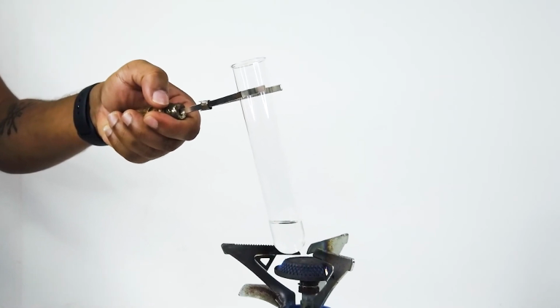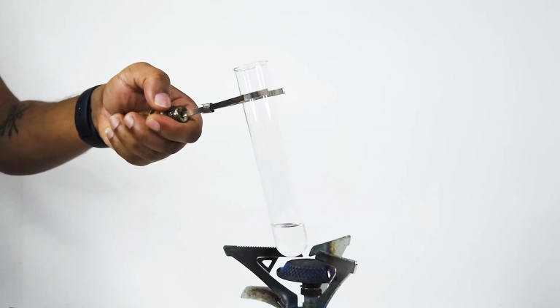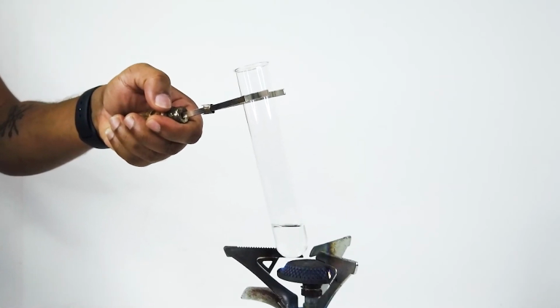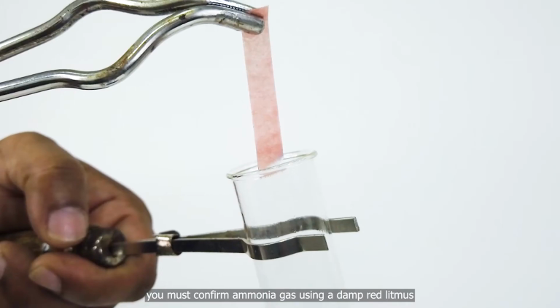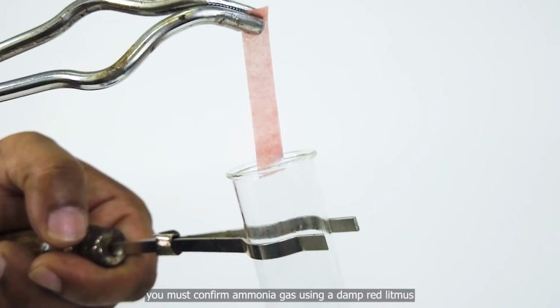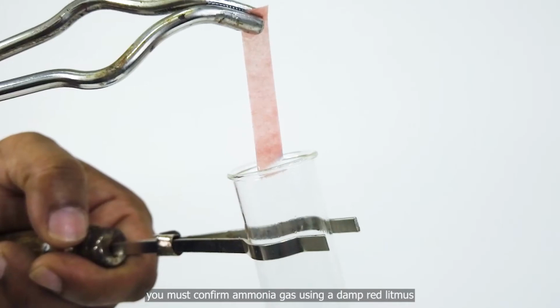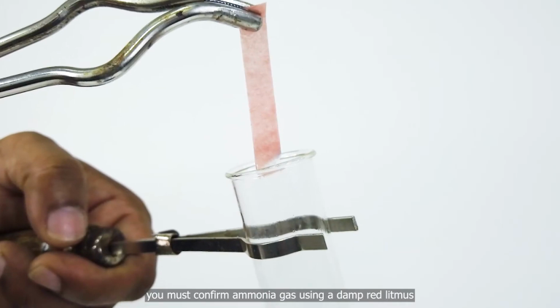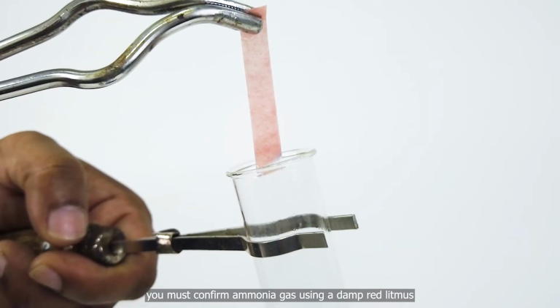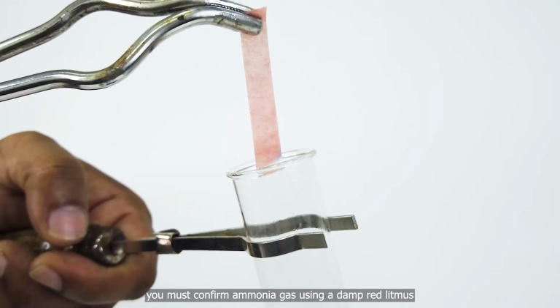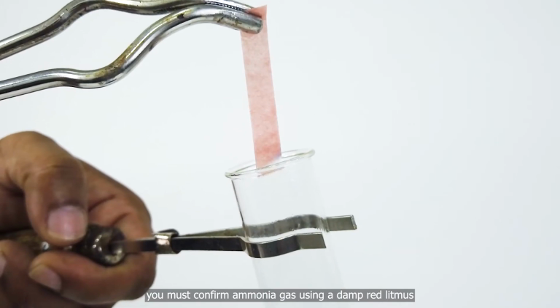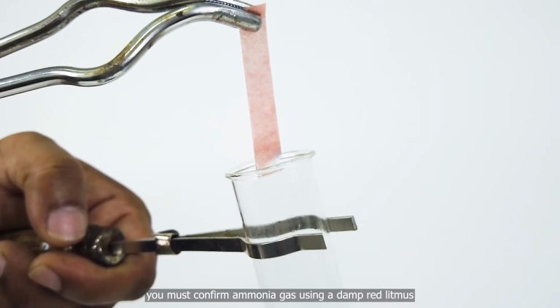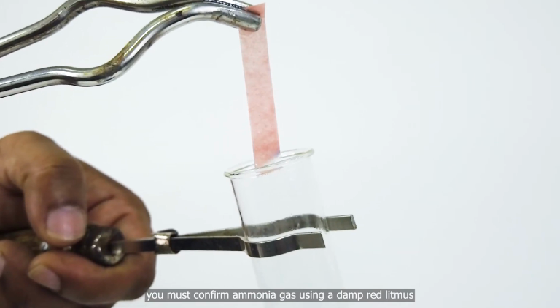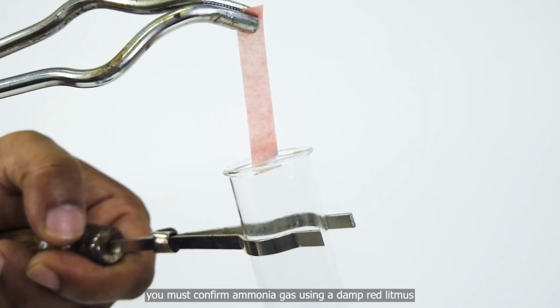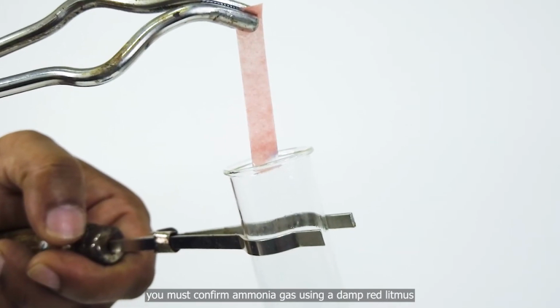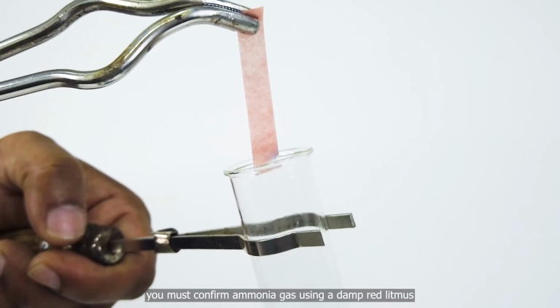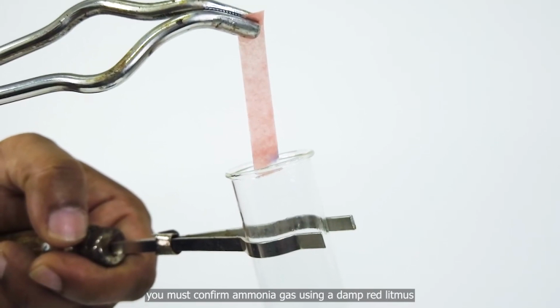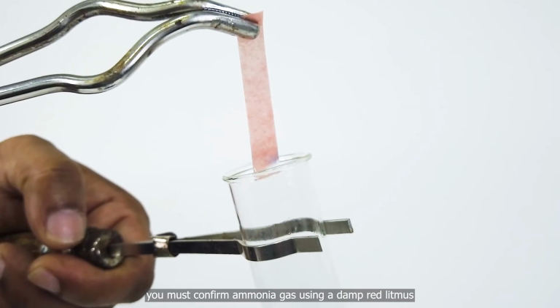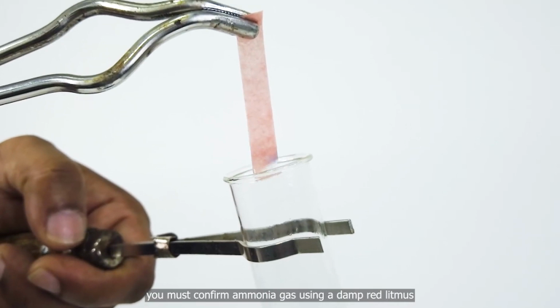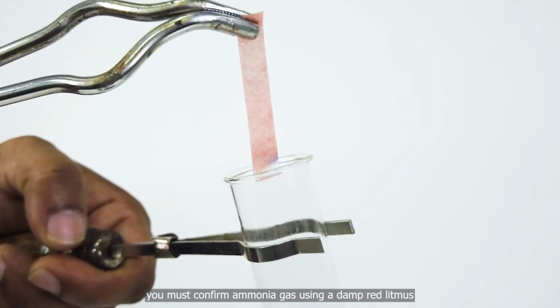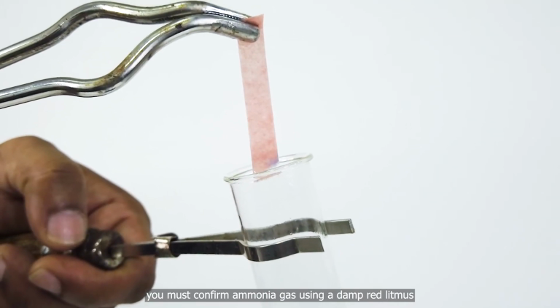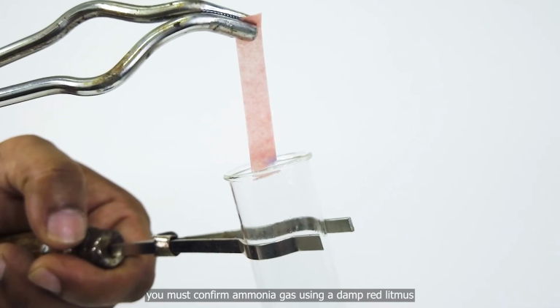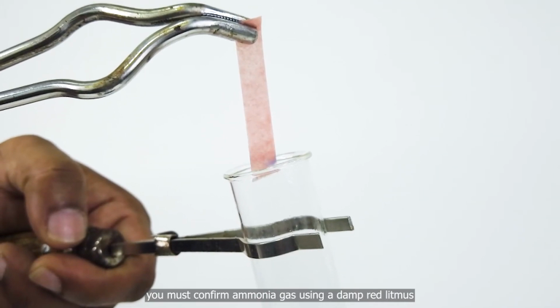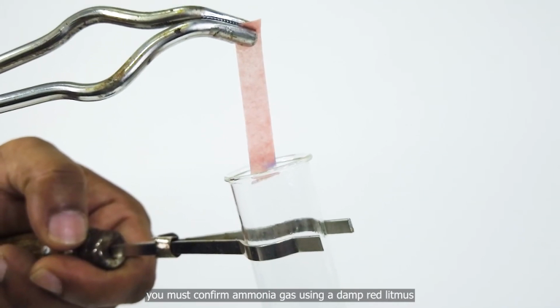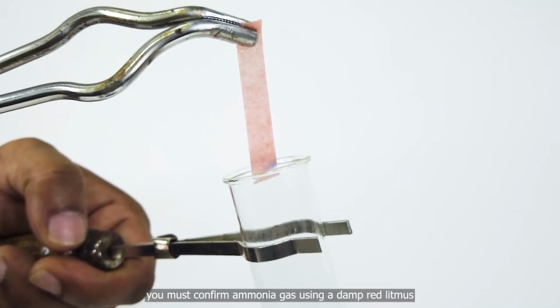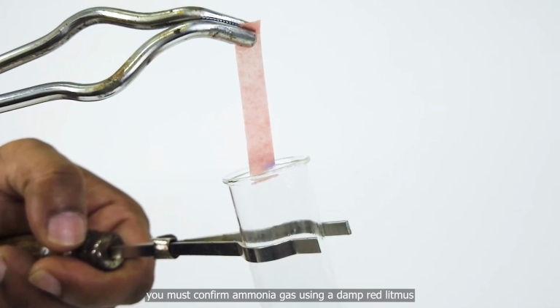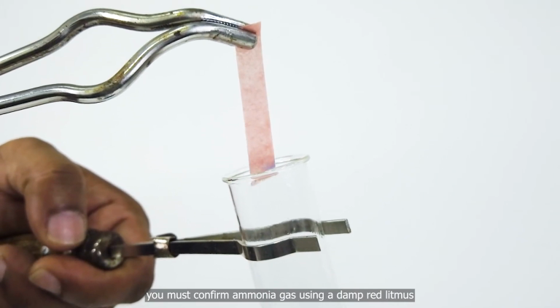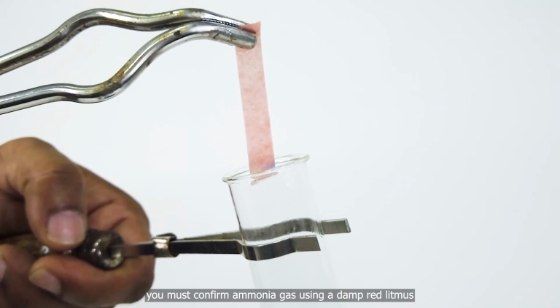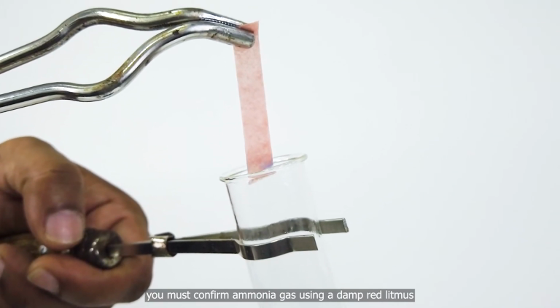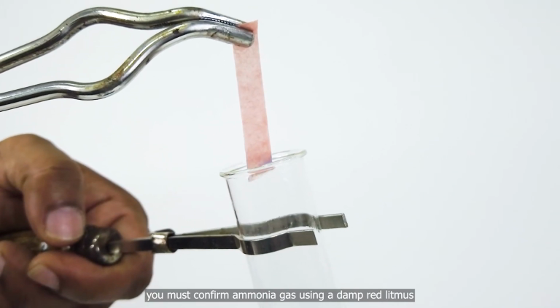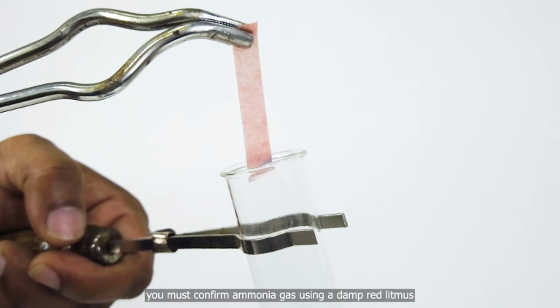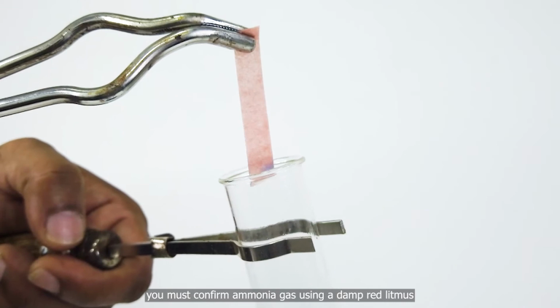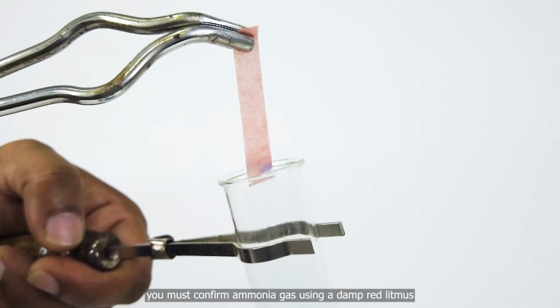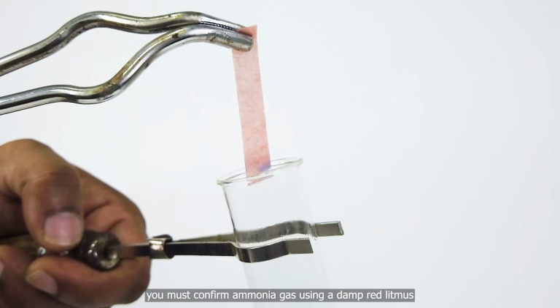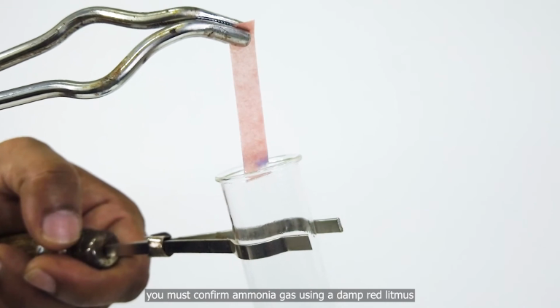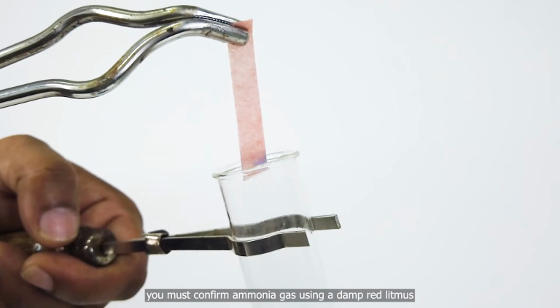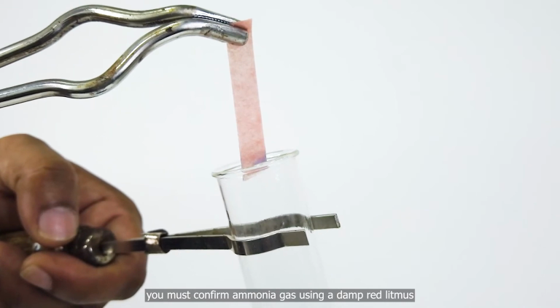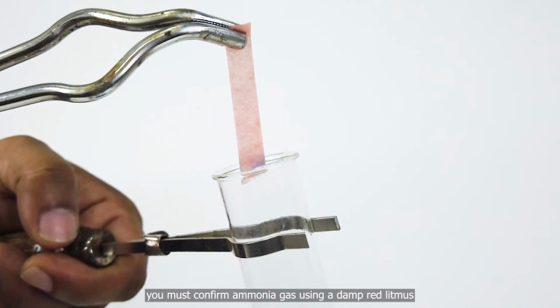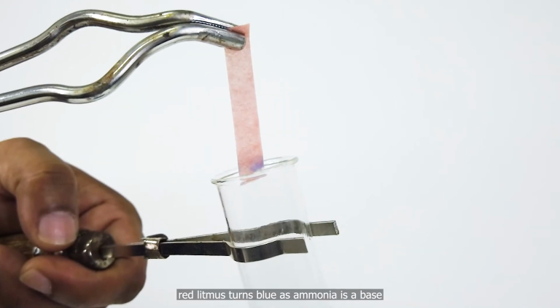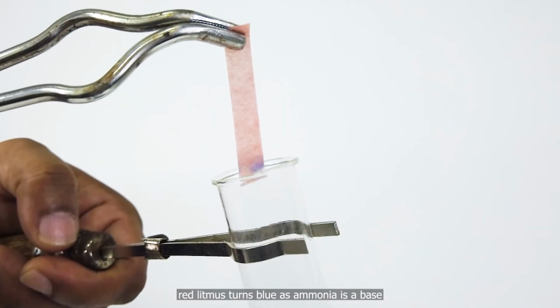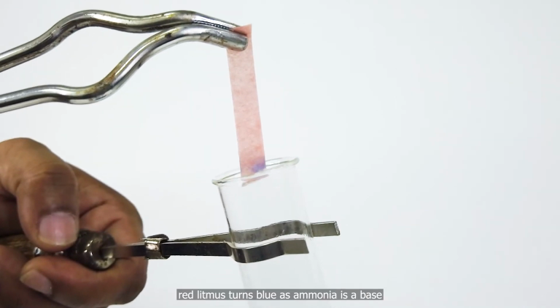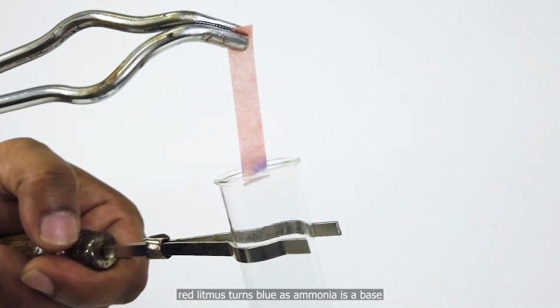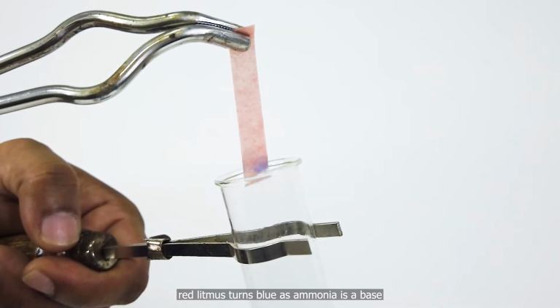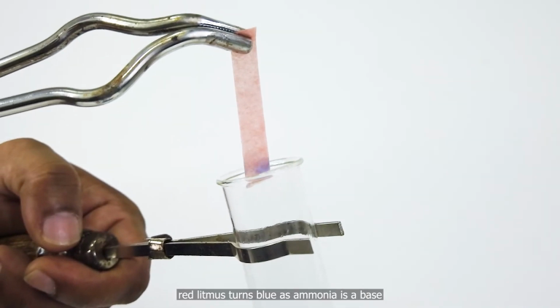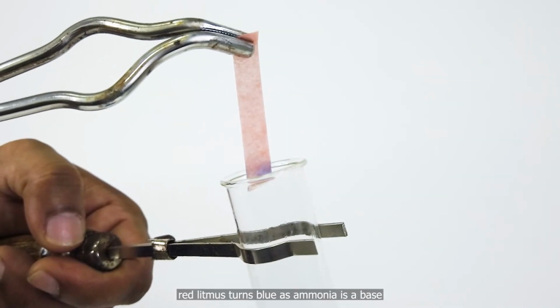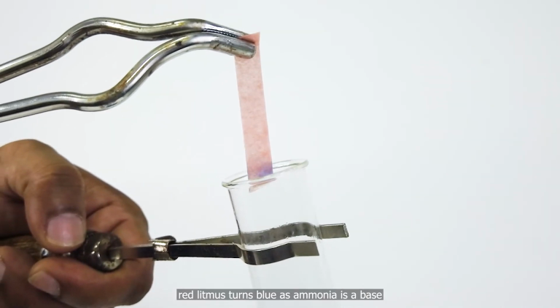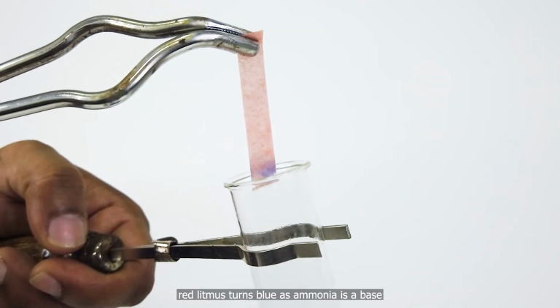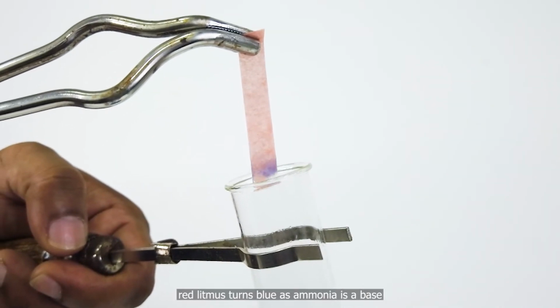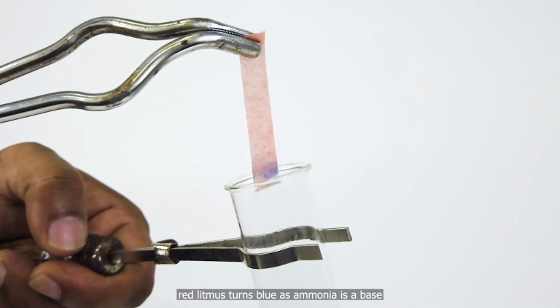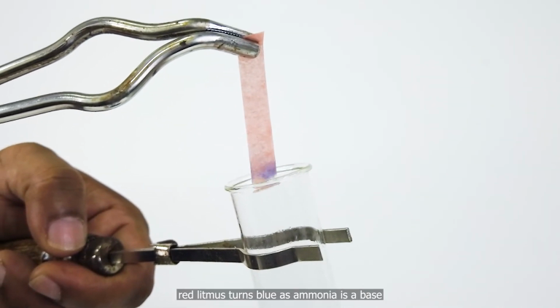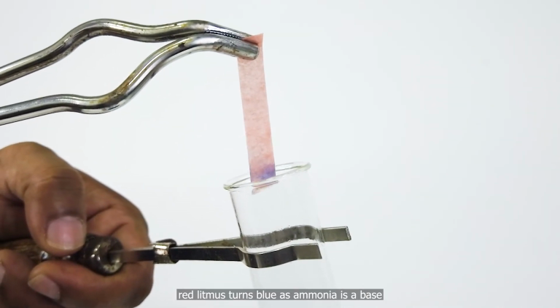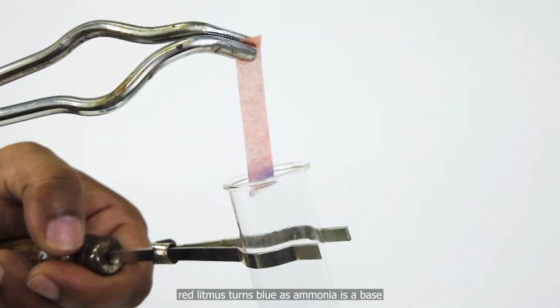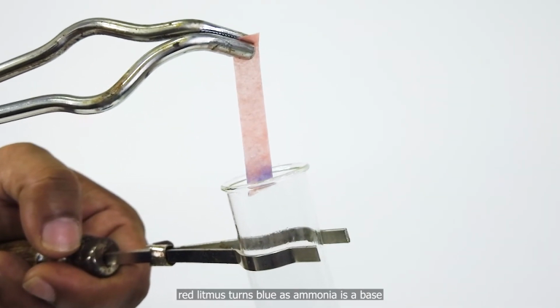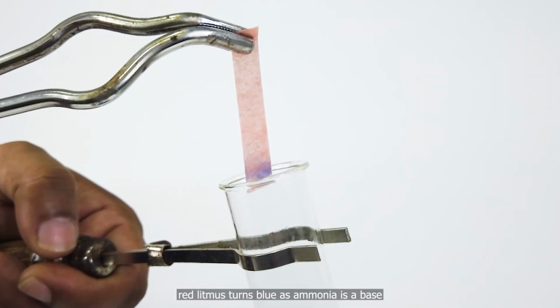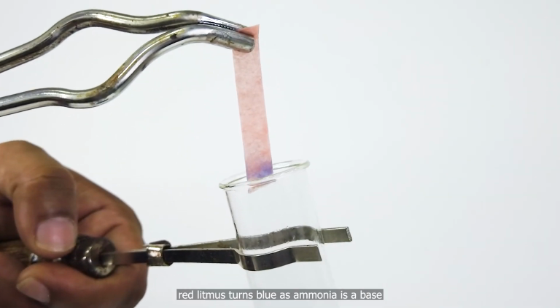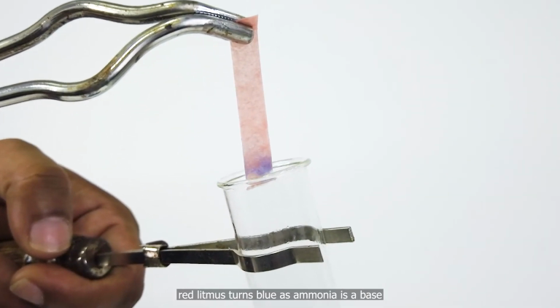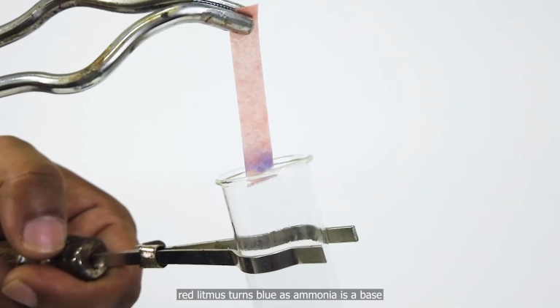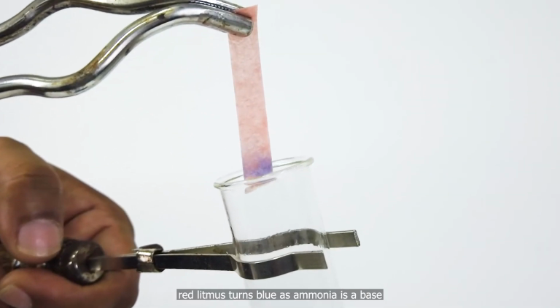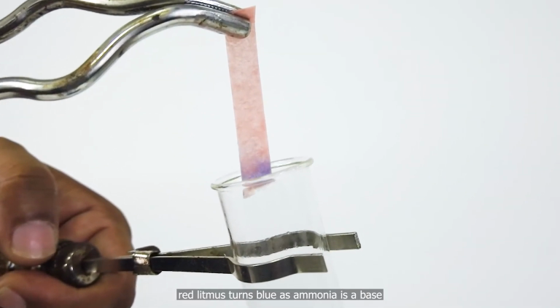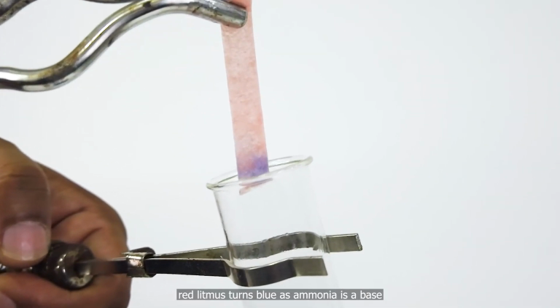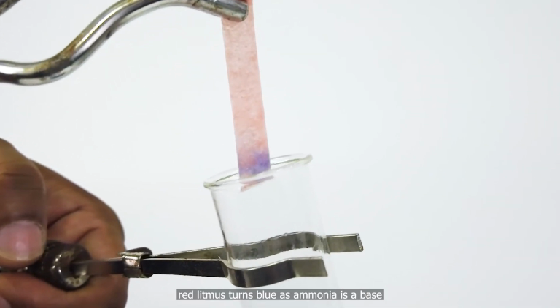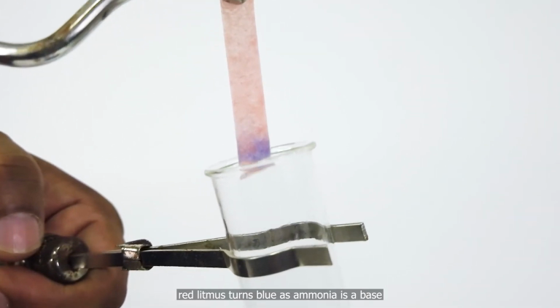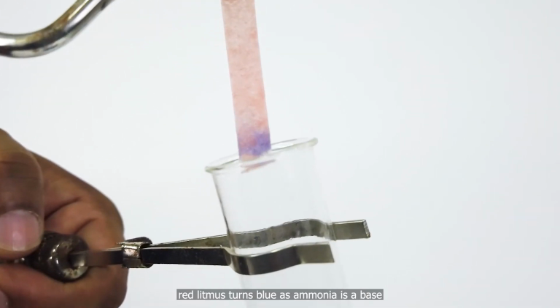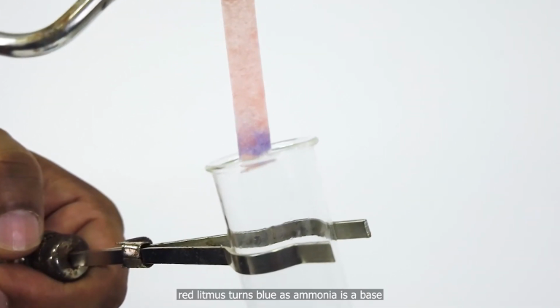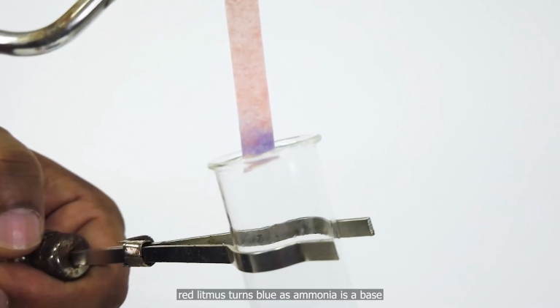You must confirm ammonia gas using a damp red litmus. Red litmus turns blue, as ammonia is a base.